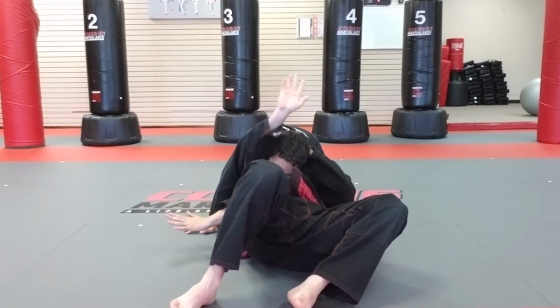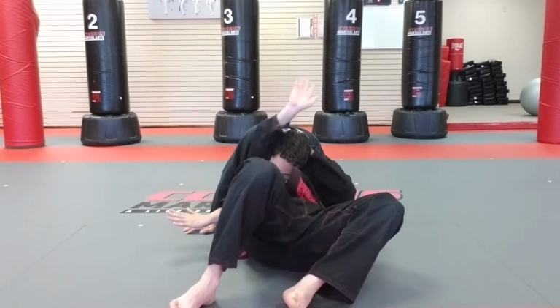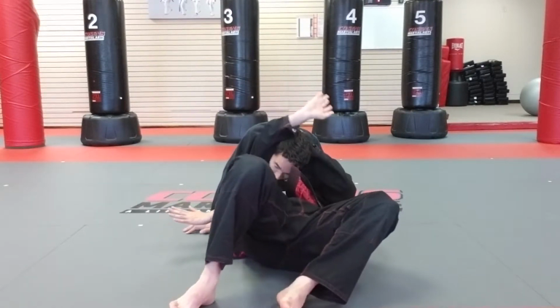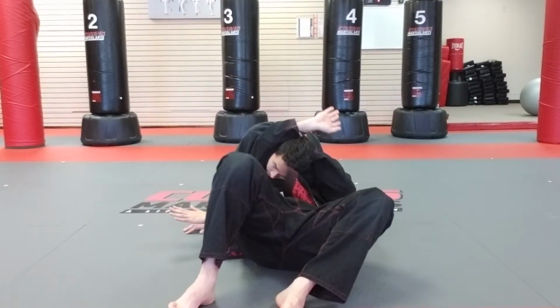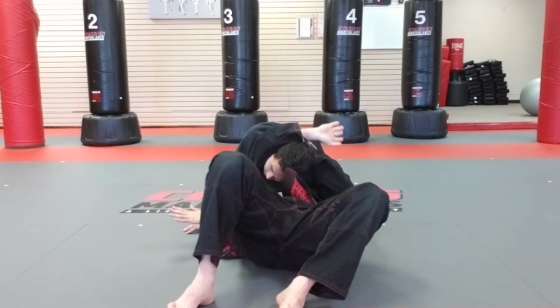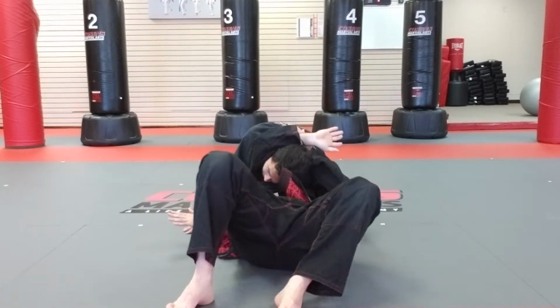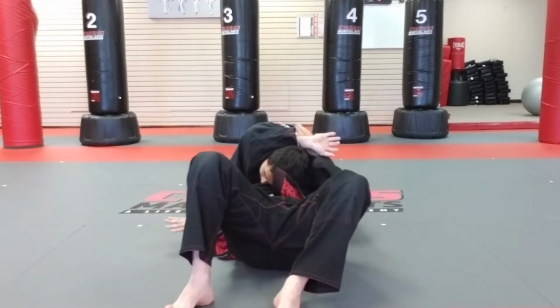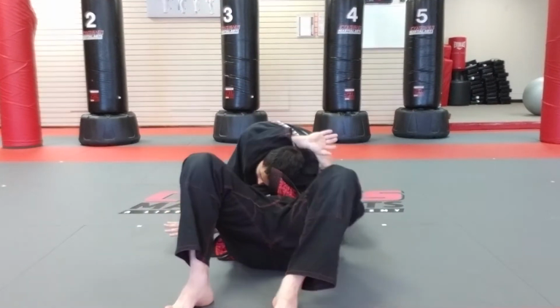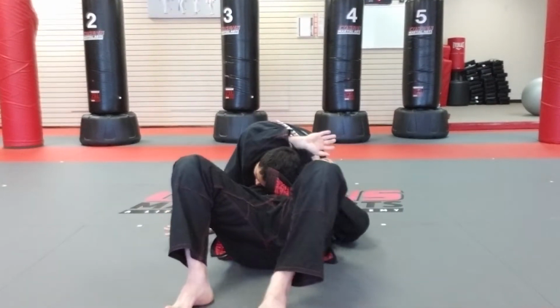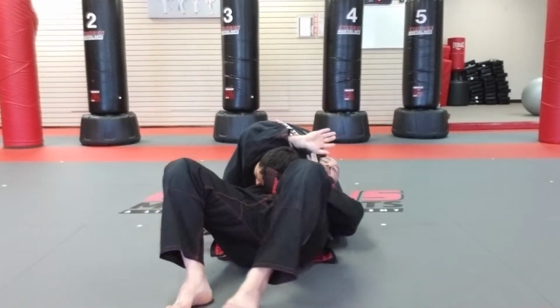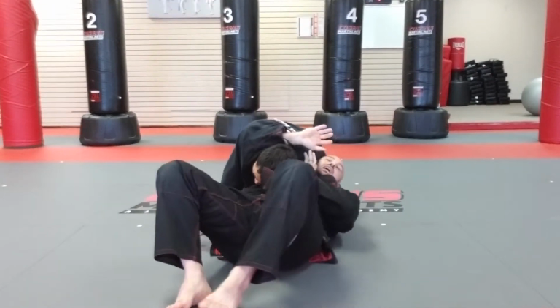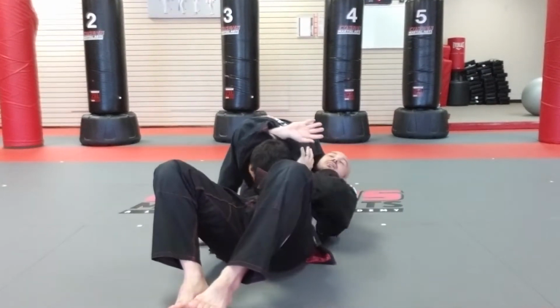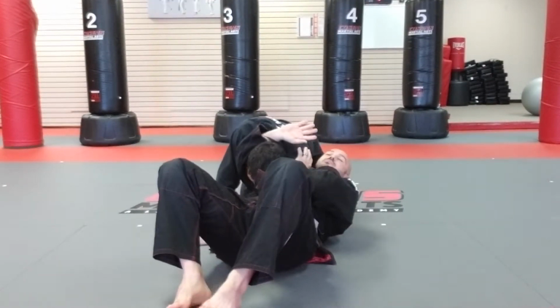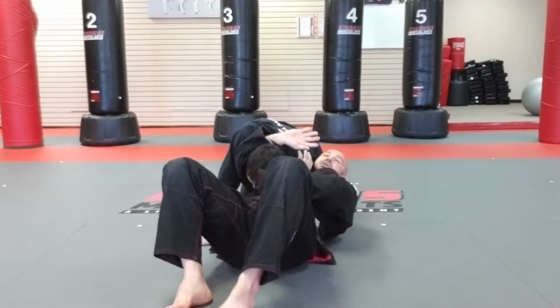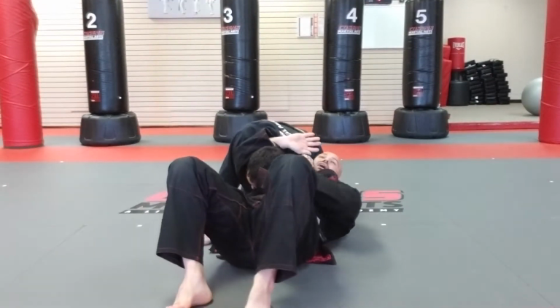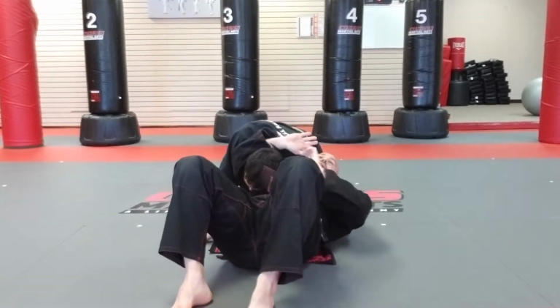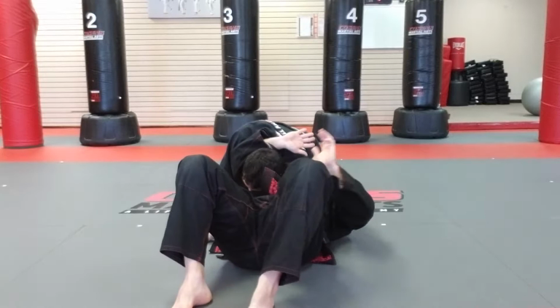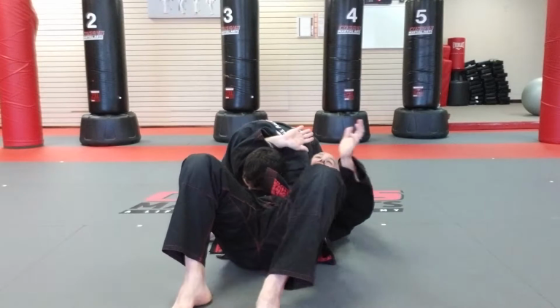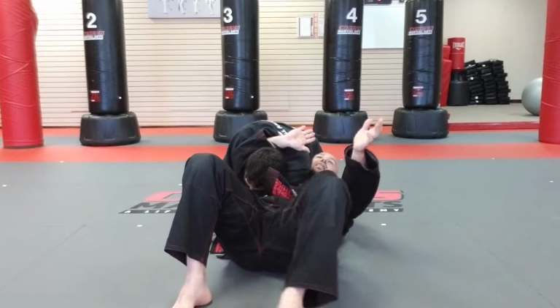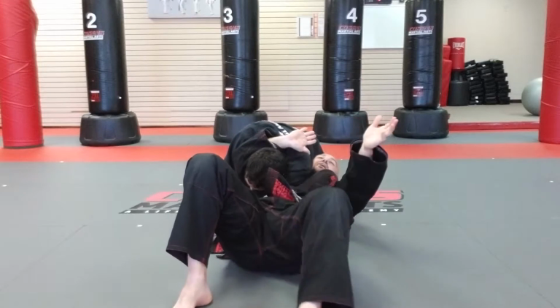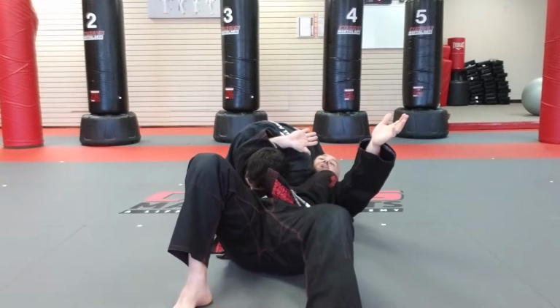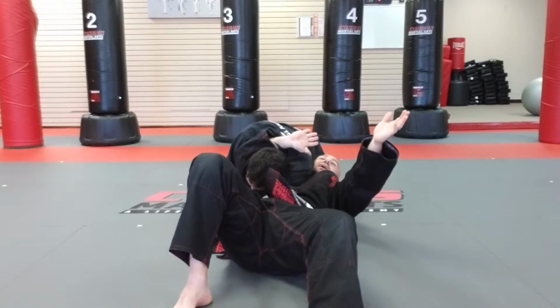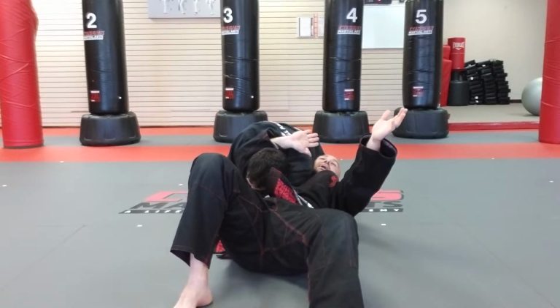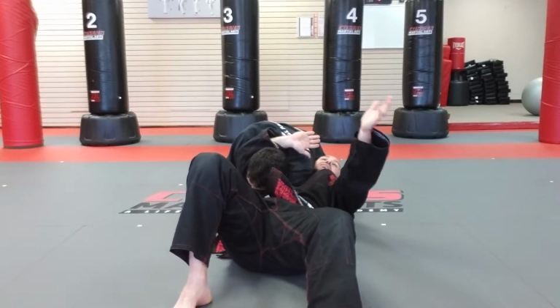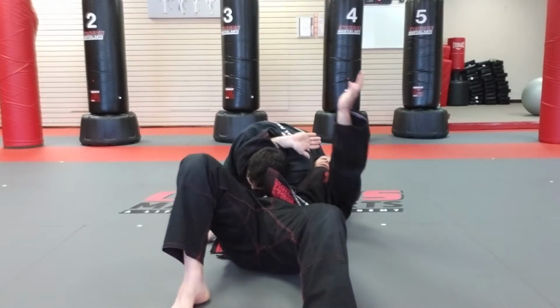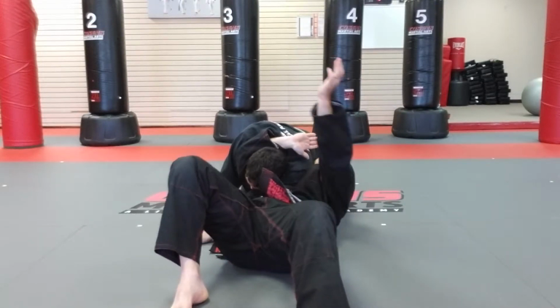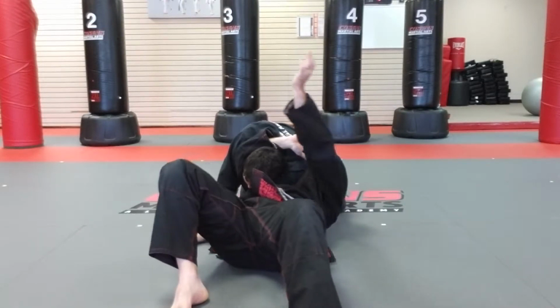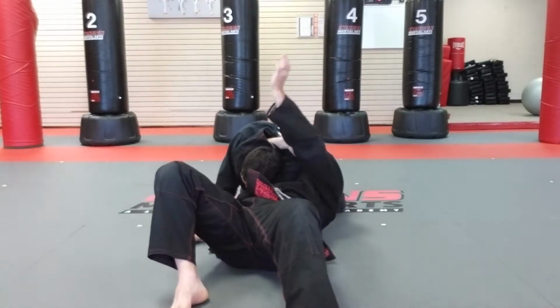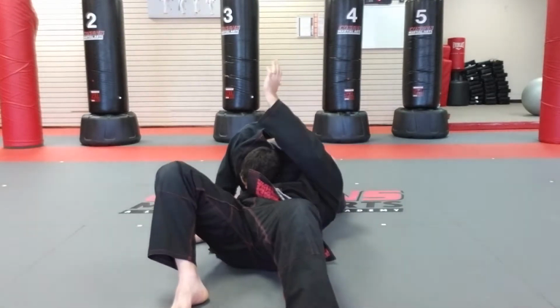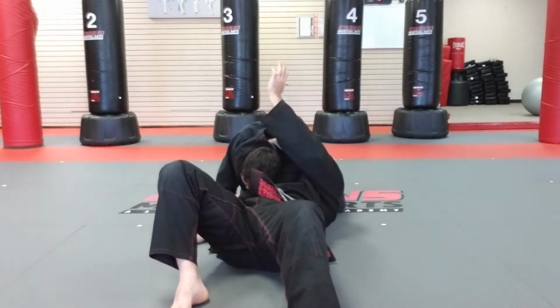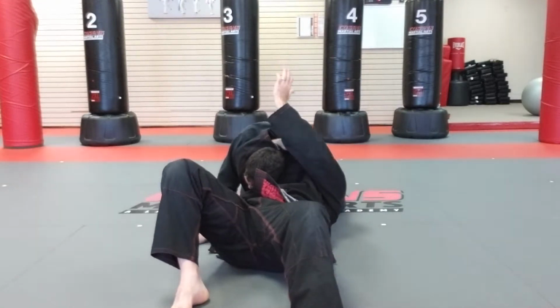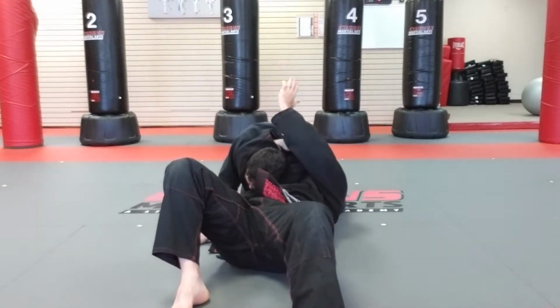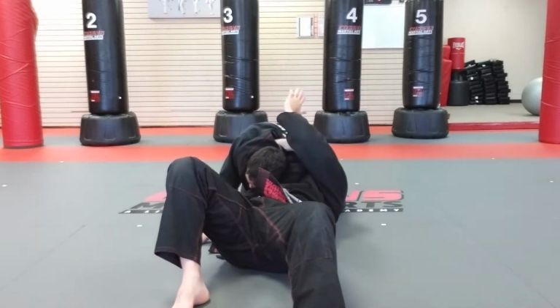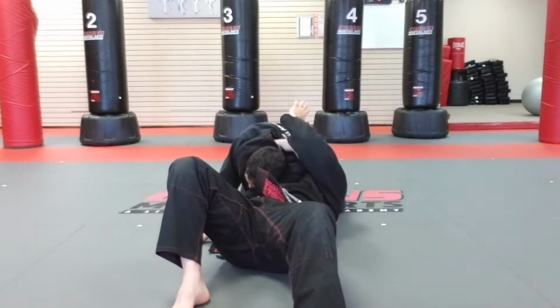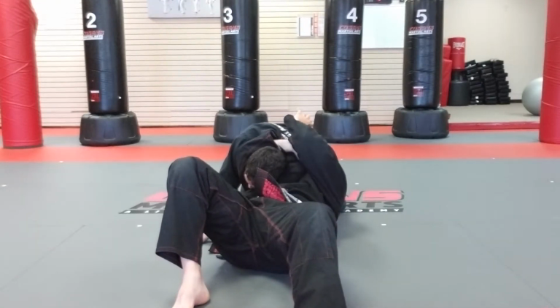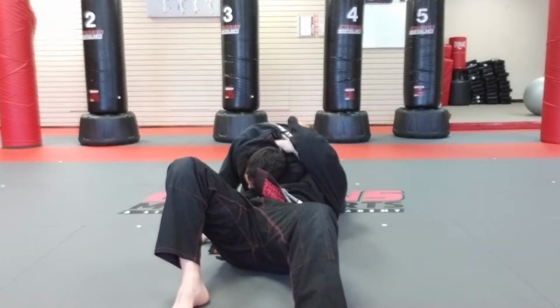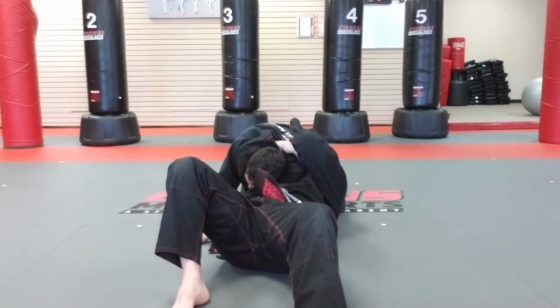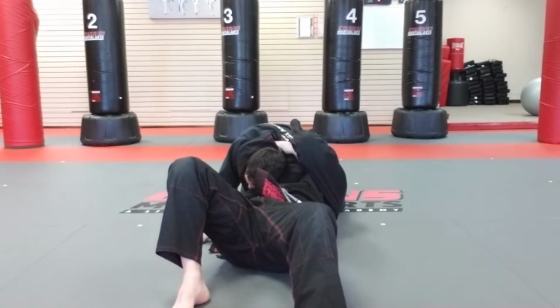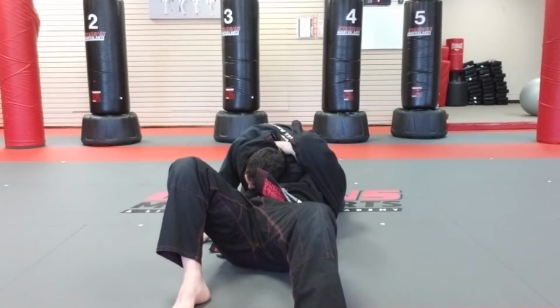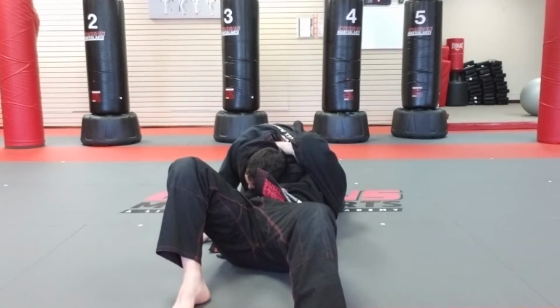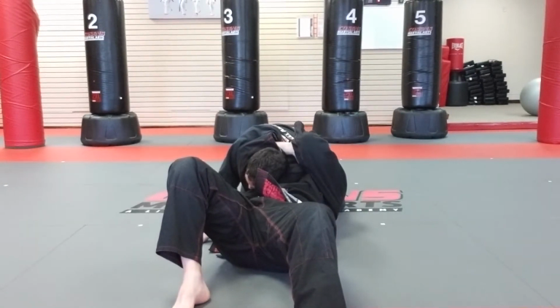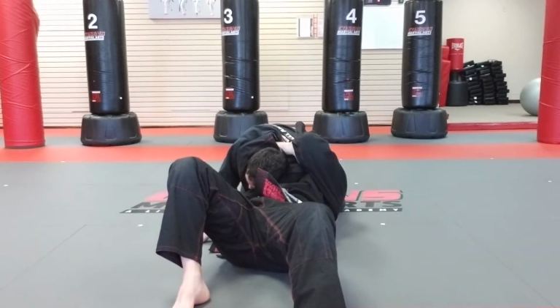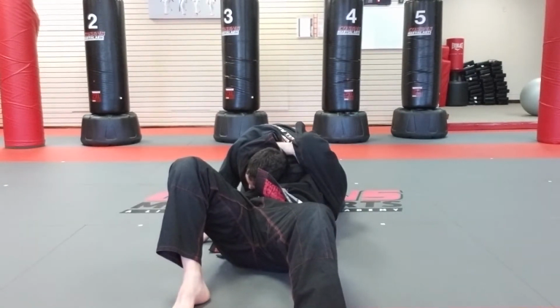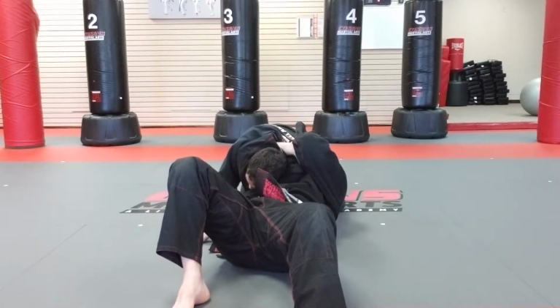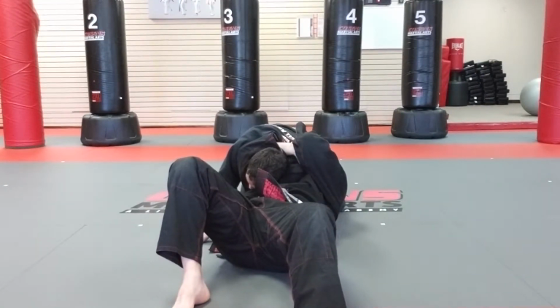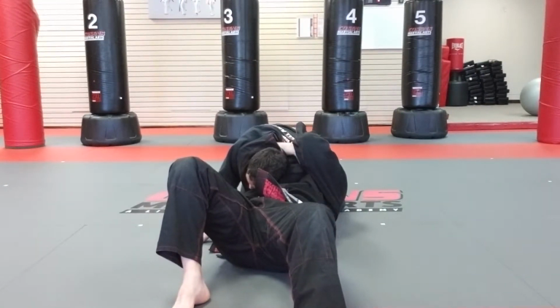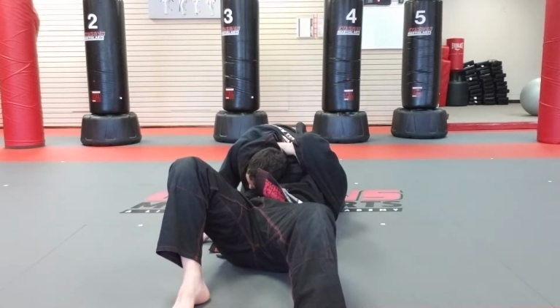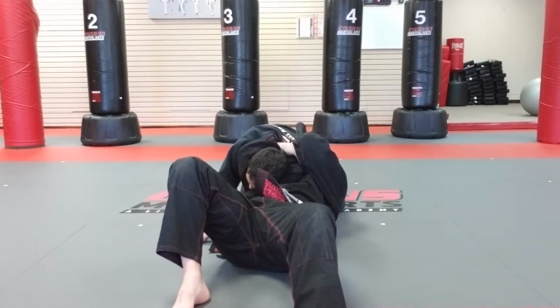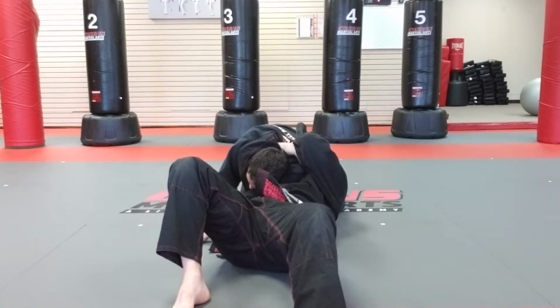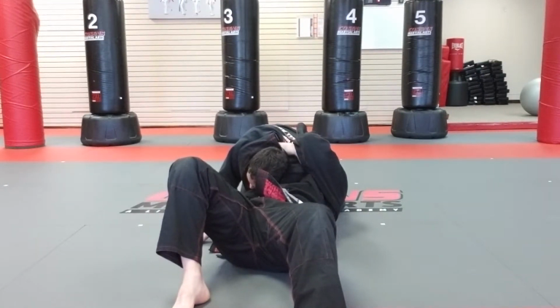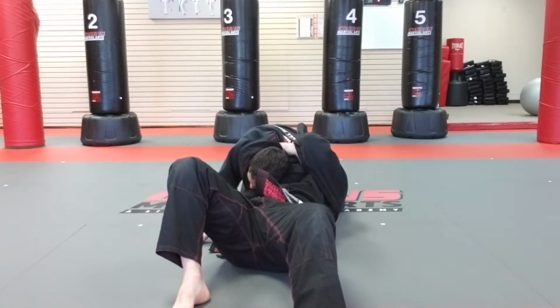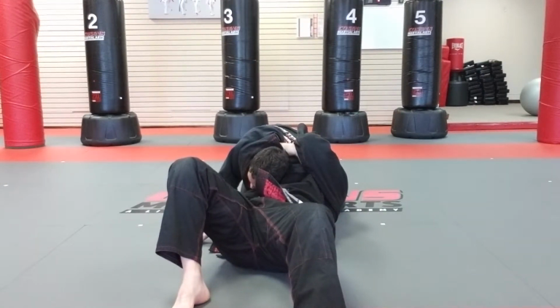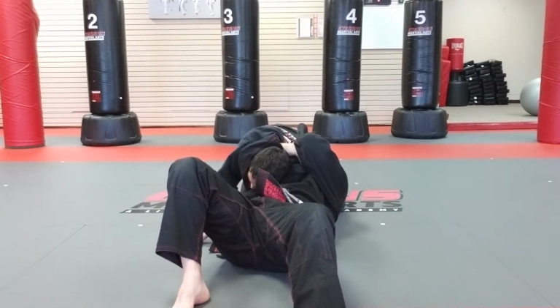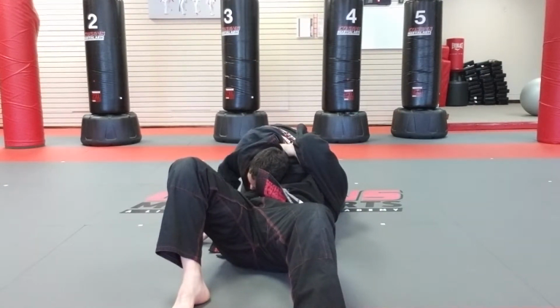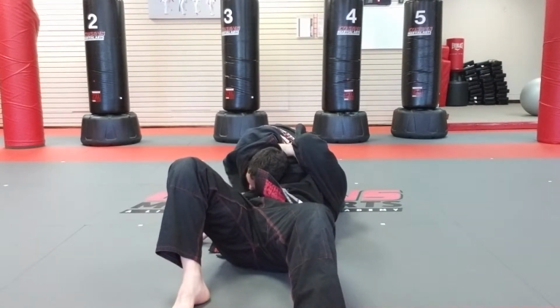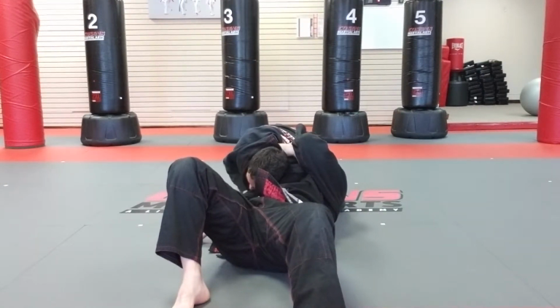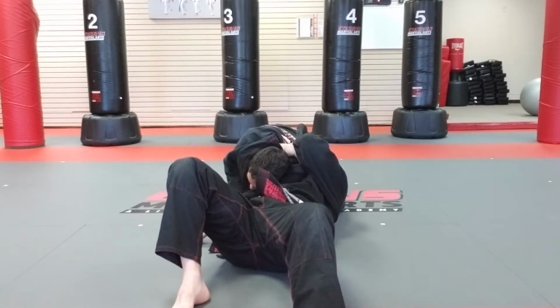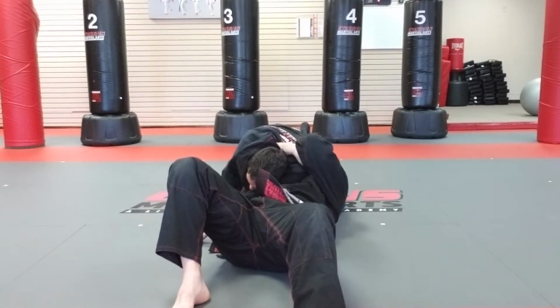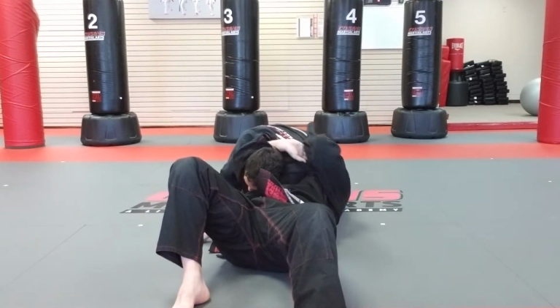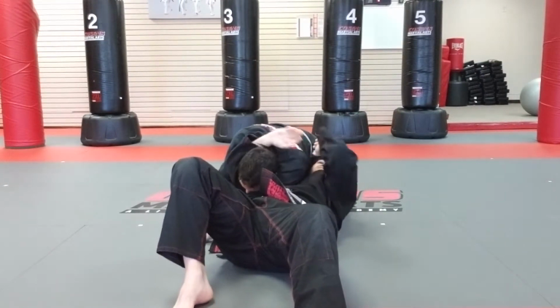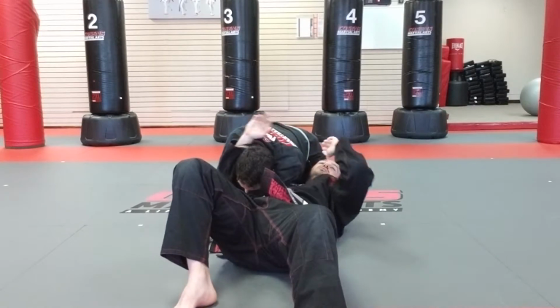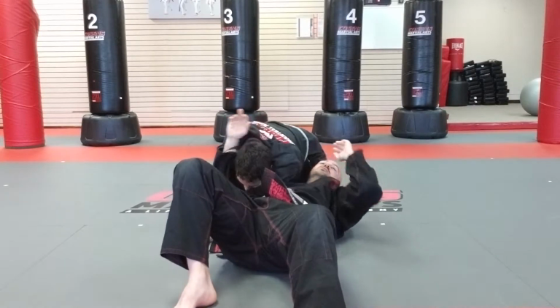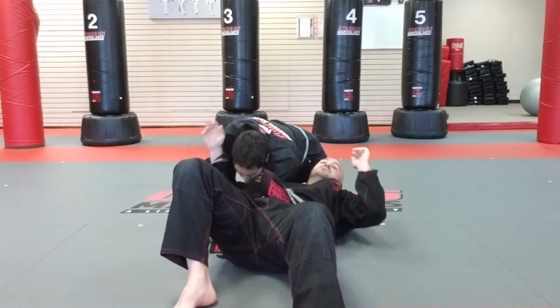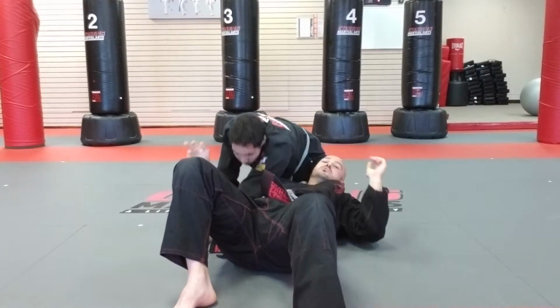I'm going to reach around his head, lock my hand on my bicep. The other hand is on his back, and I simply squeeze.